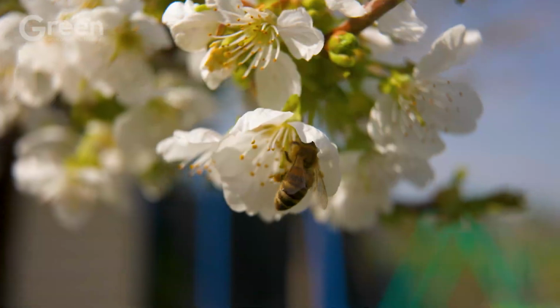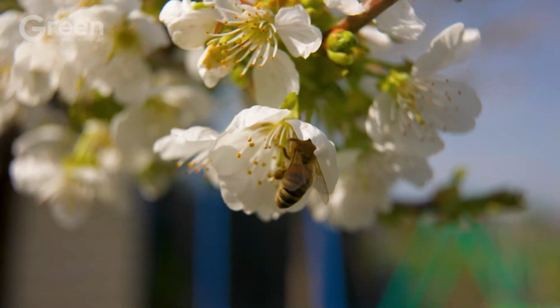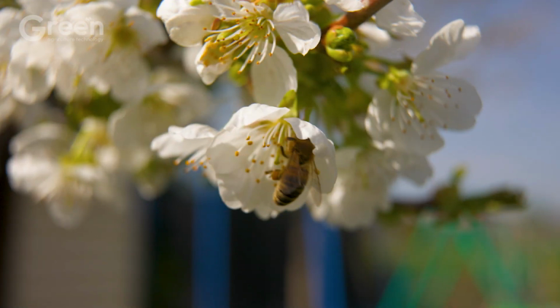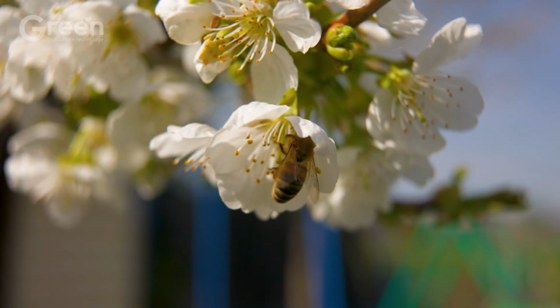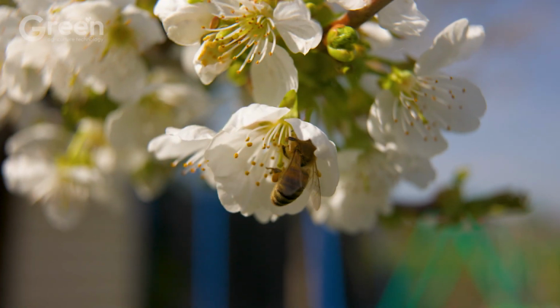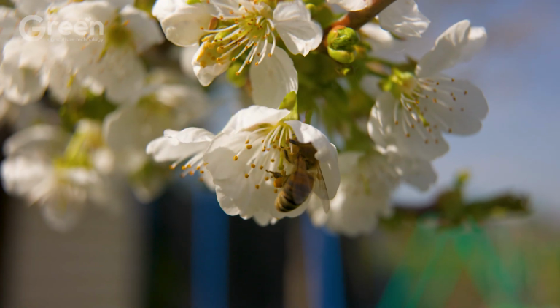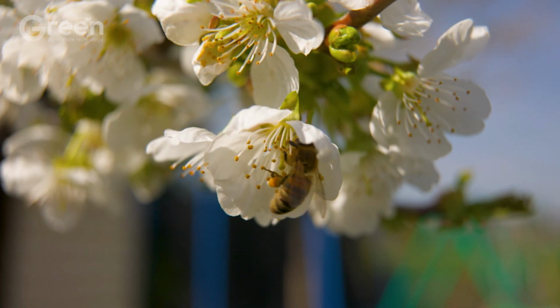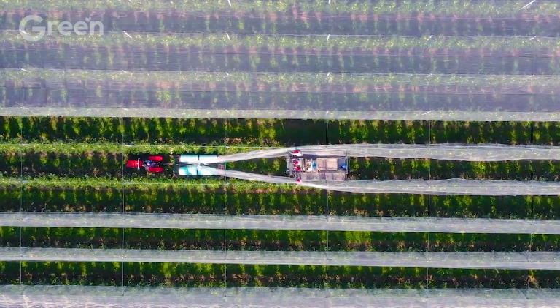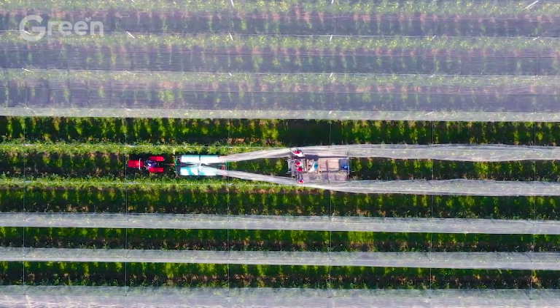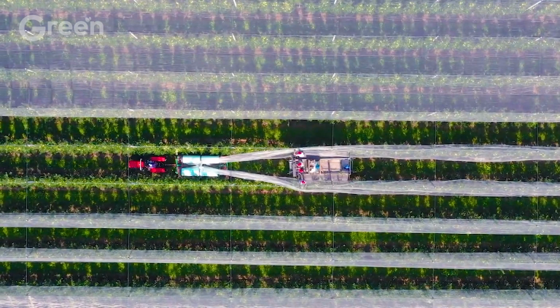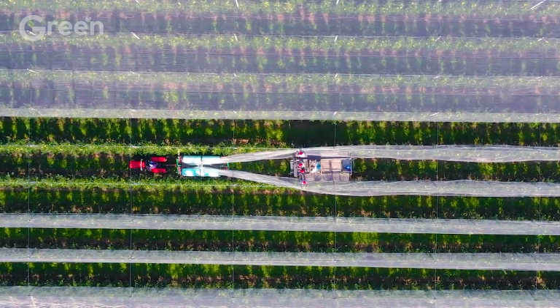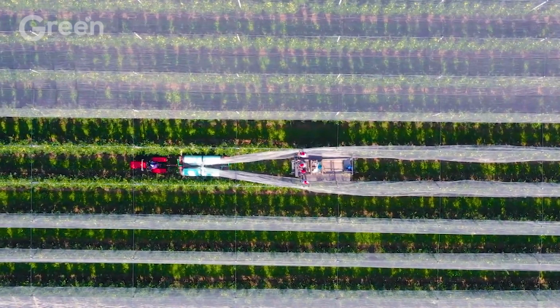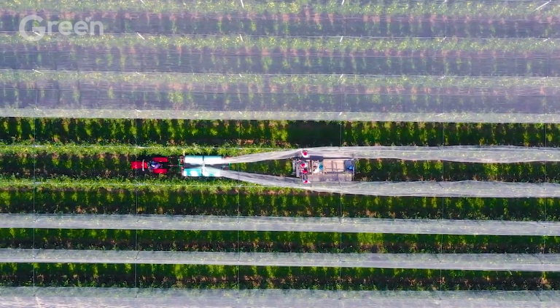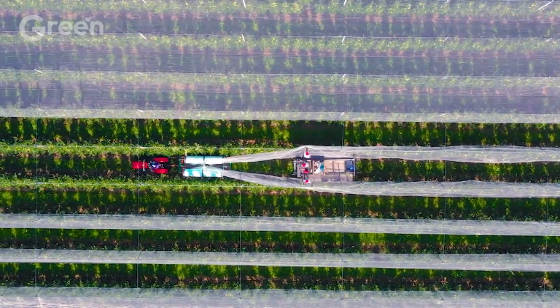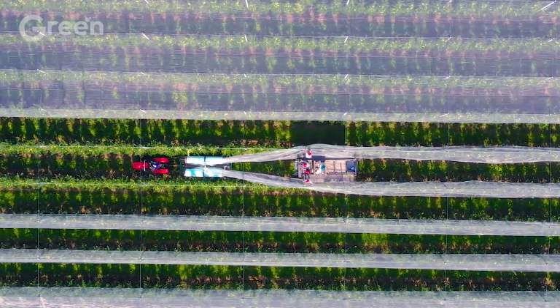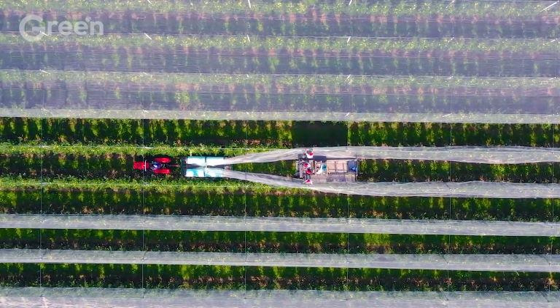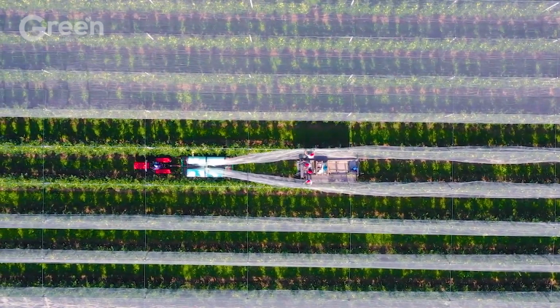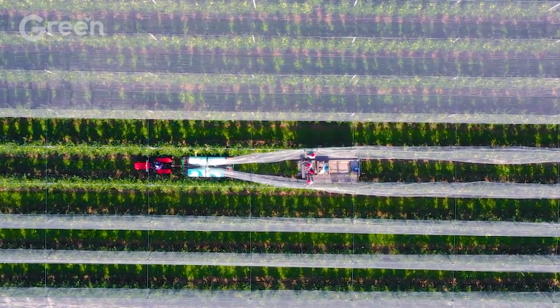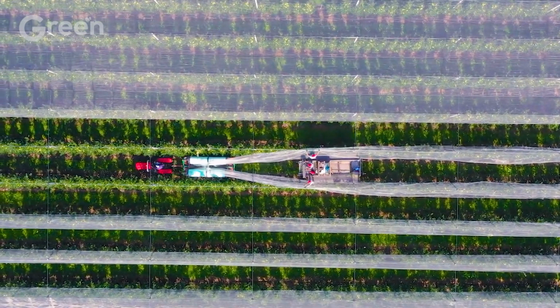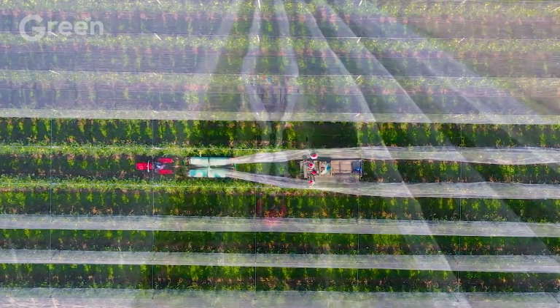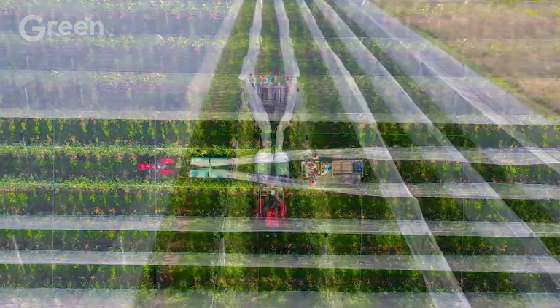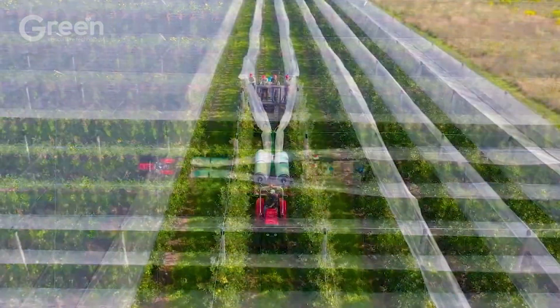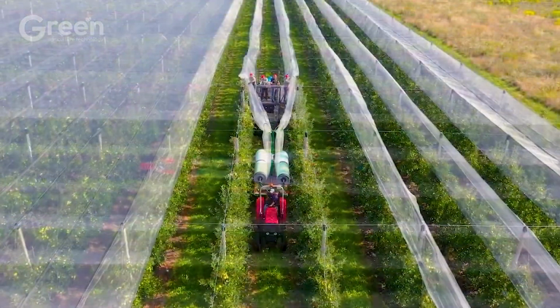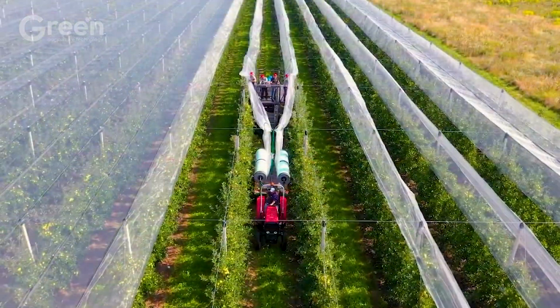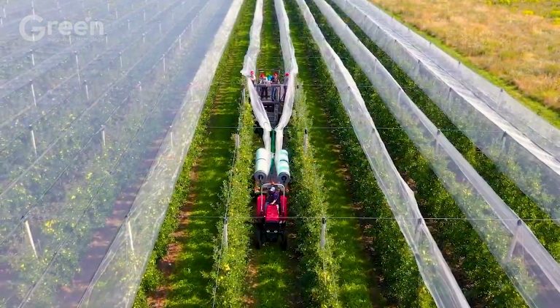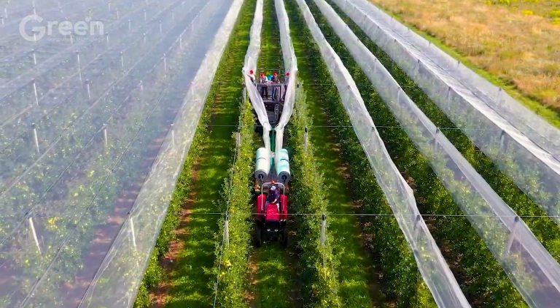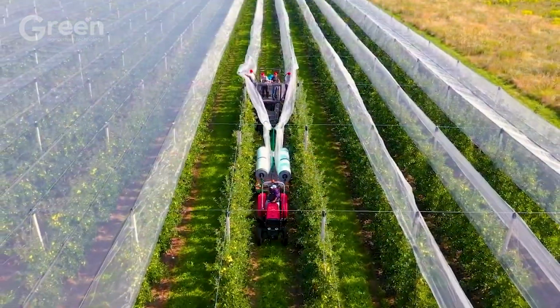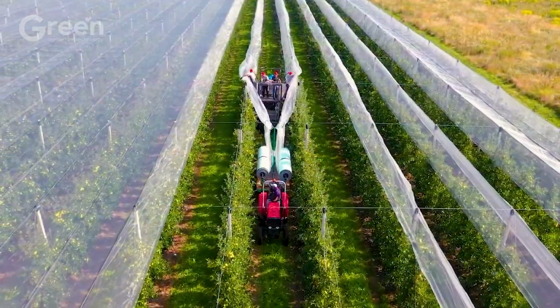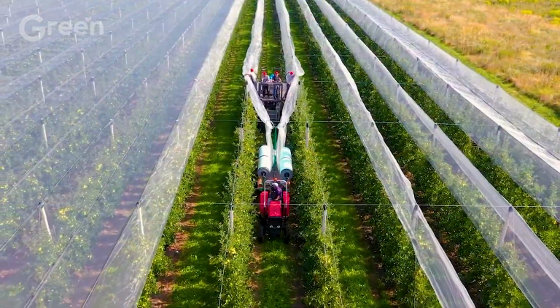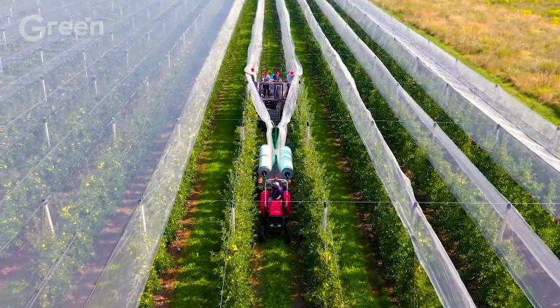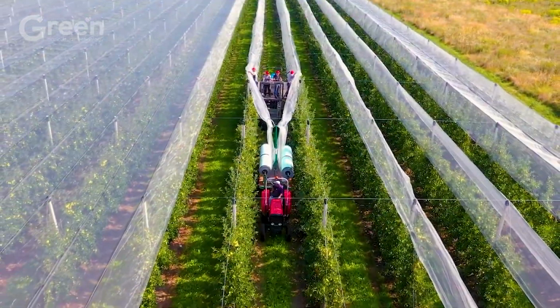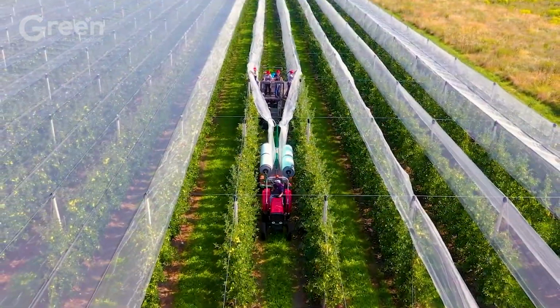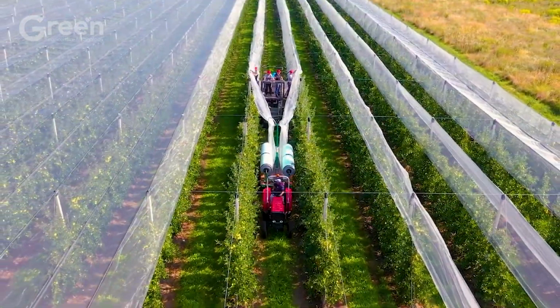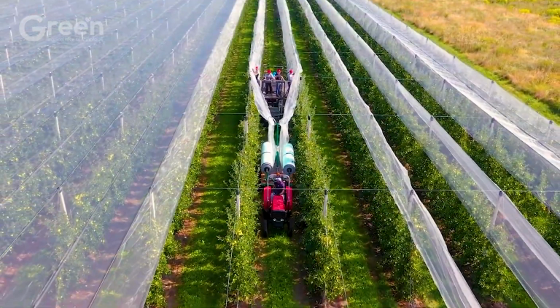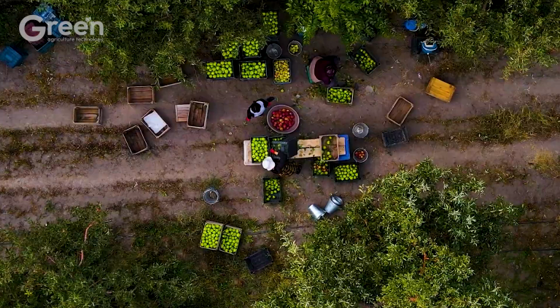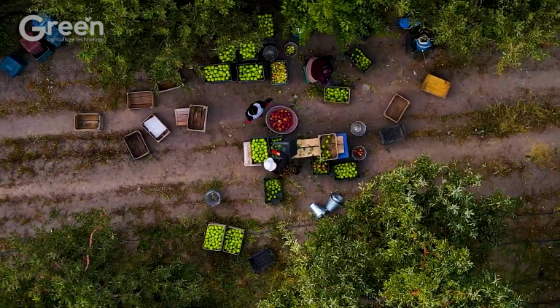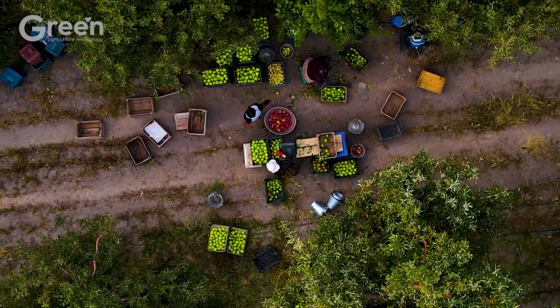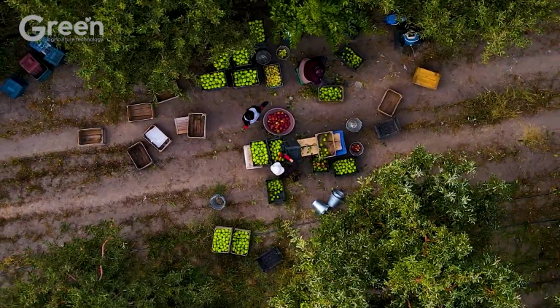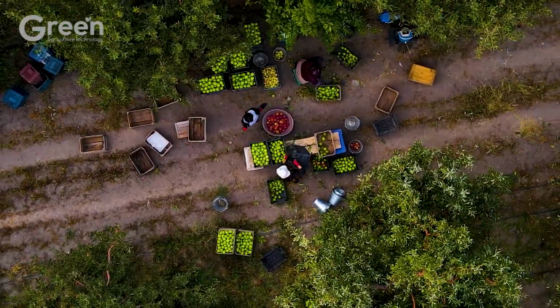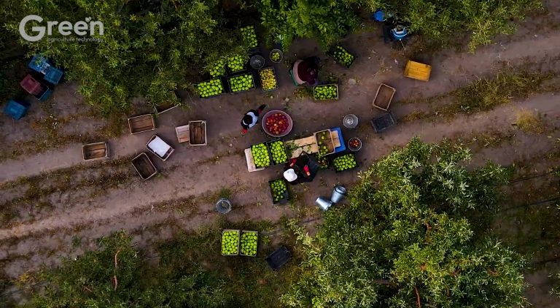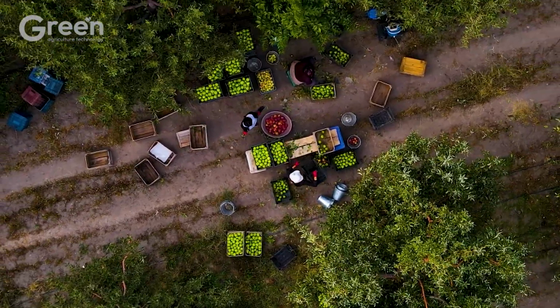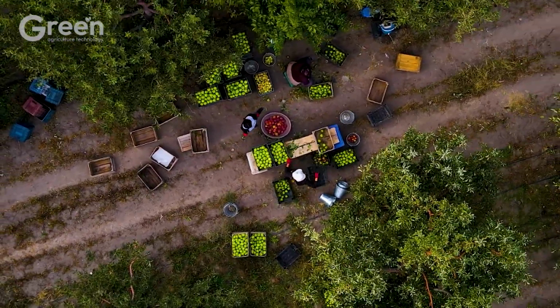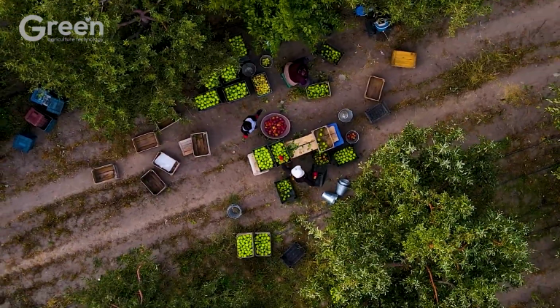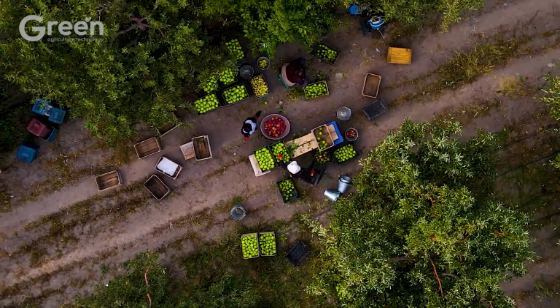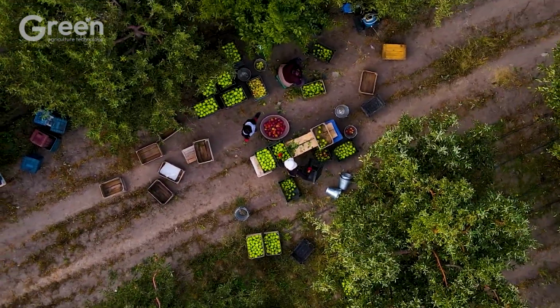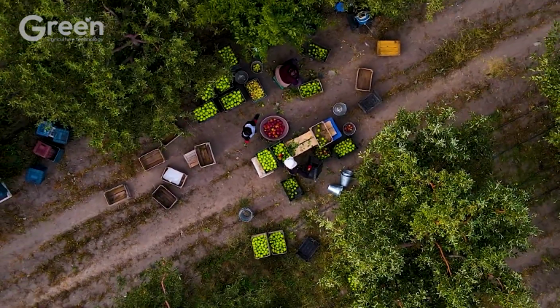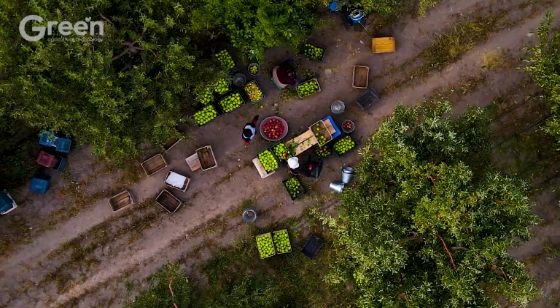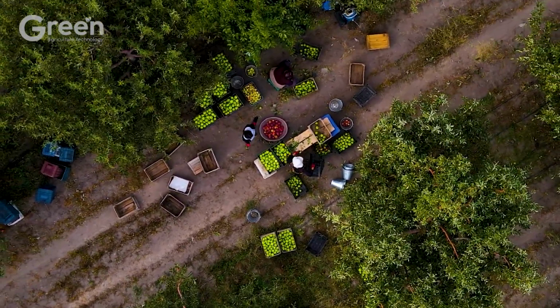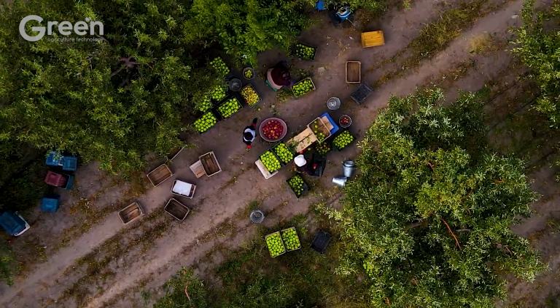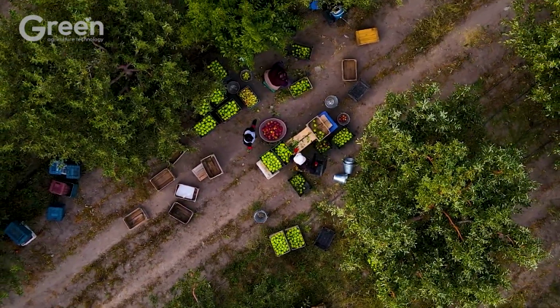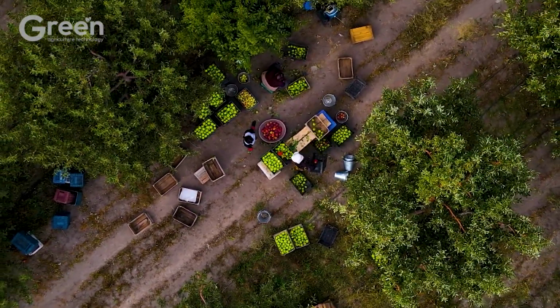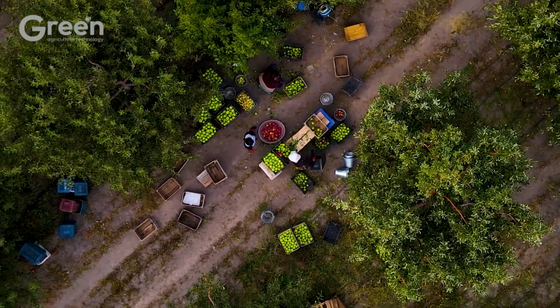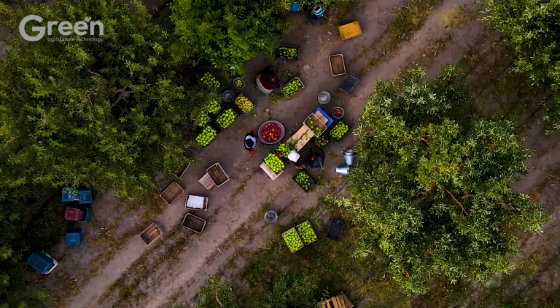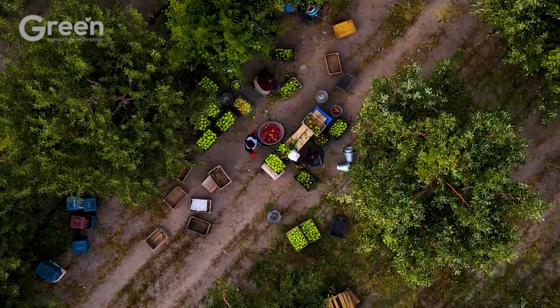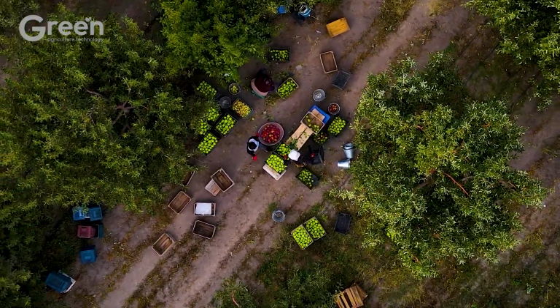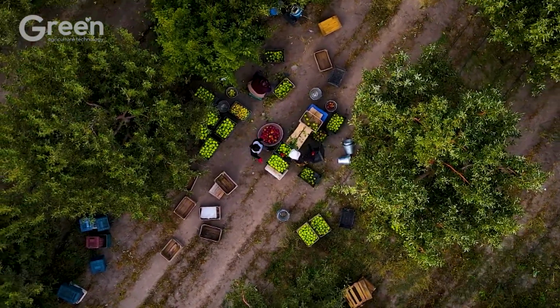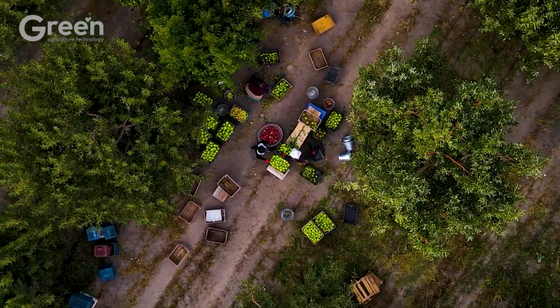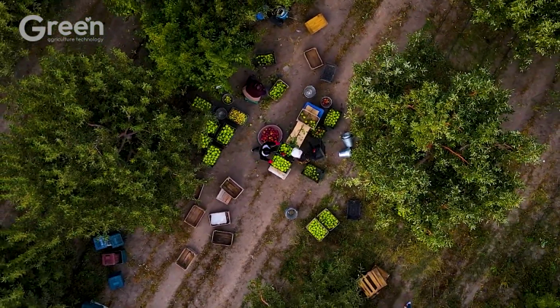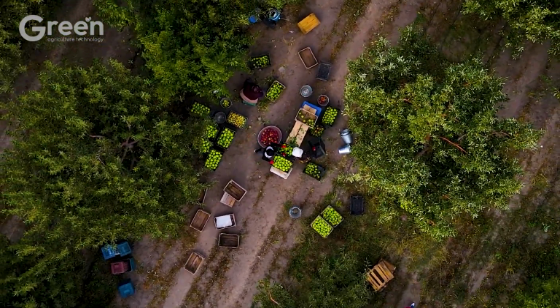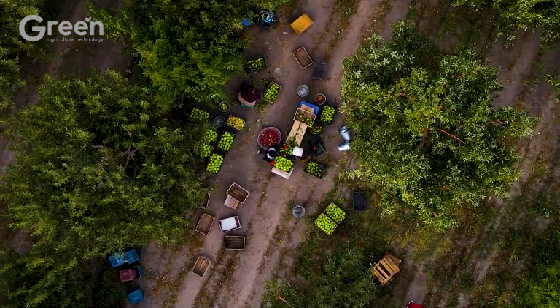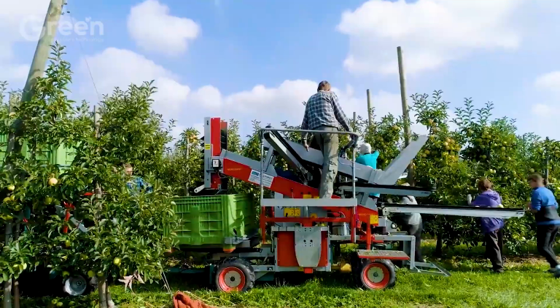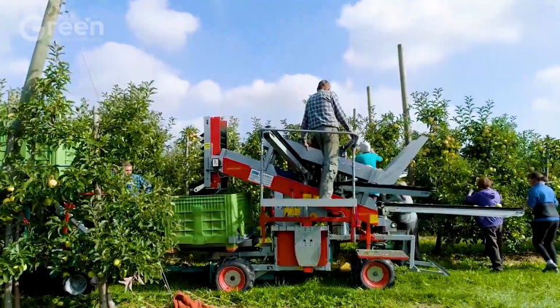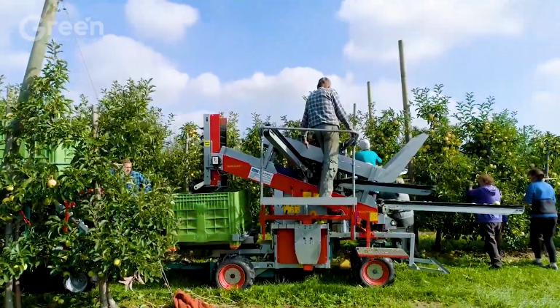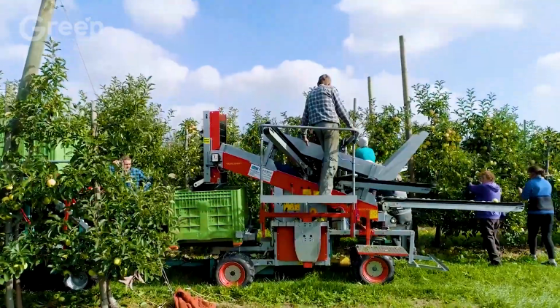This is a huge number reflecting the overwhelming strength and importance of the U.S. agricultural industry — an industry with global influence.